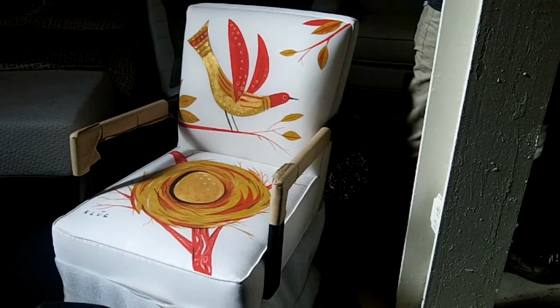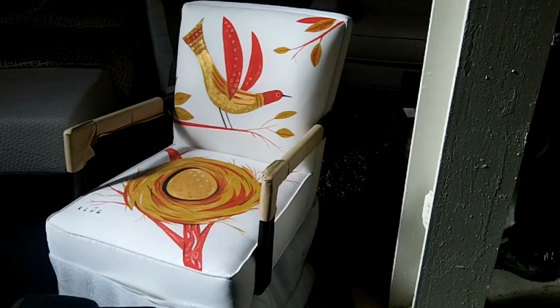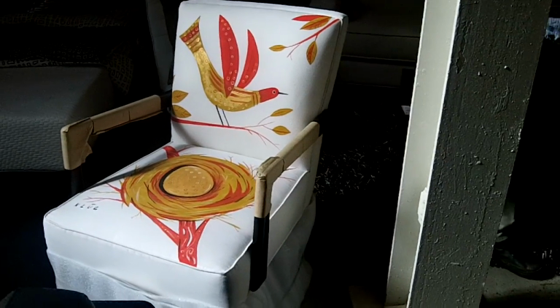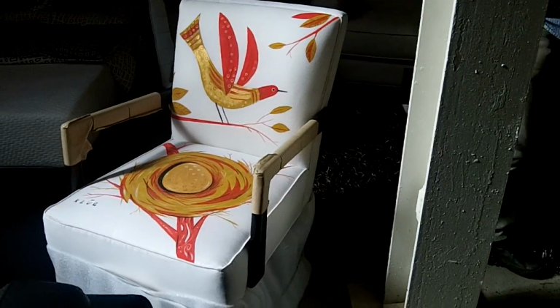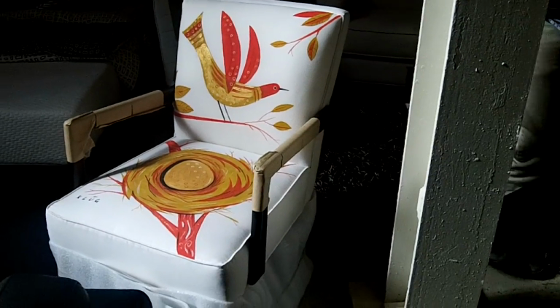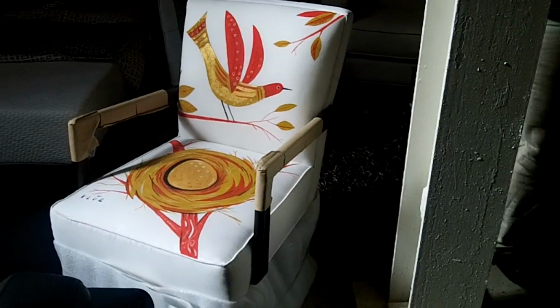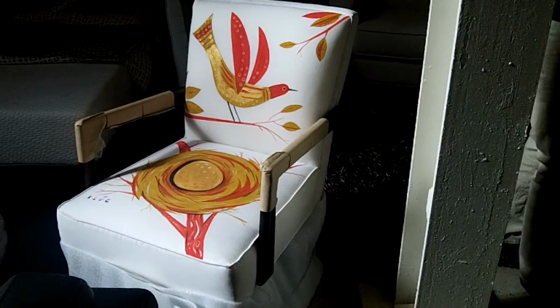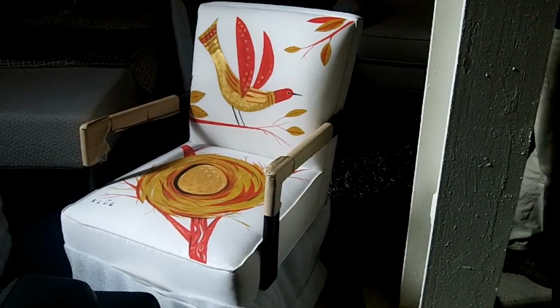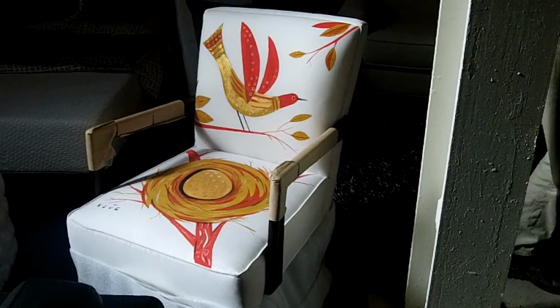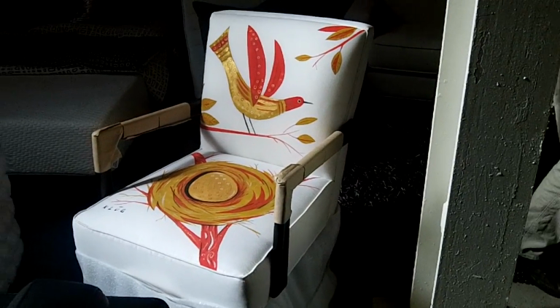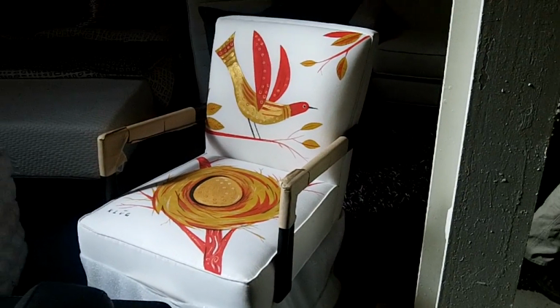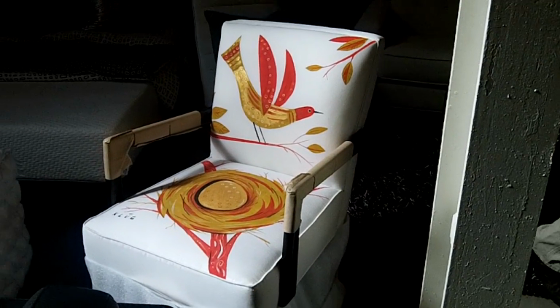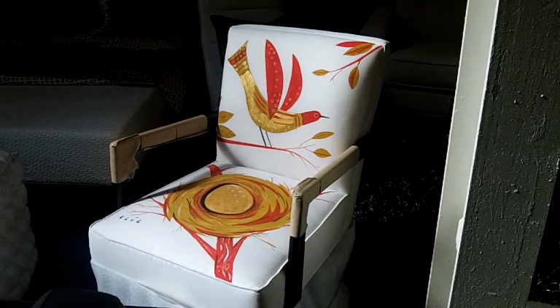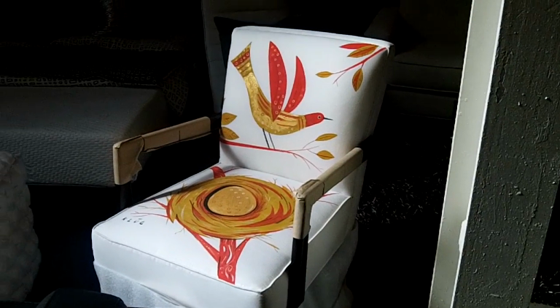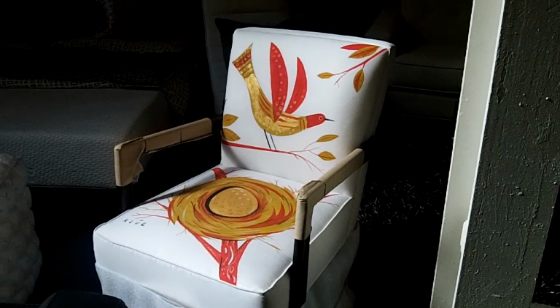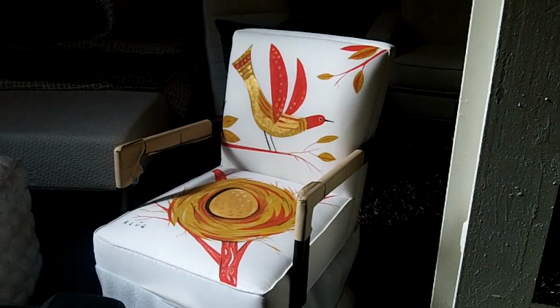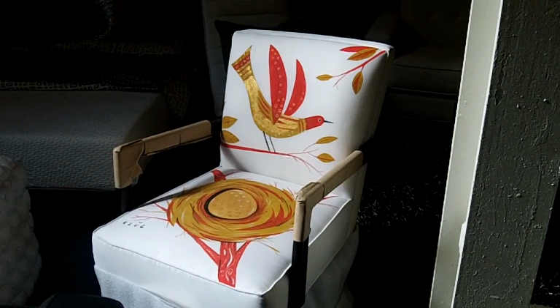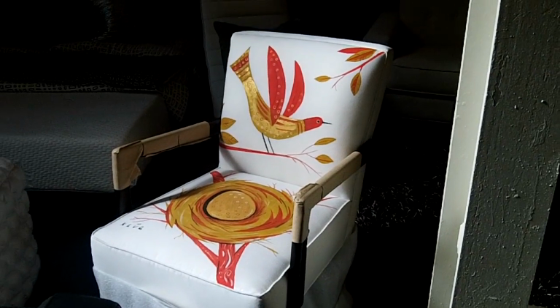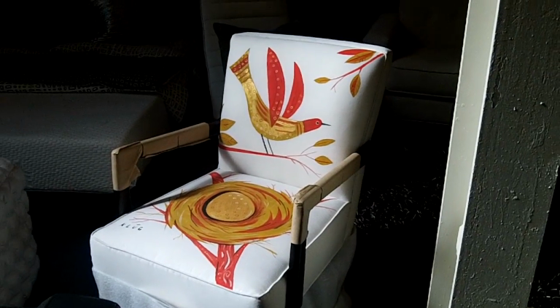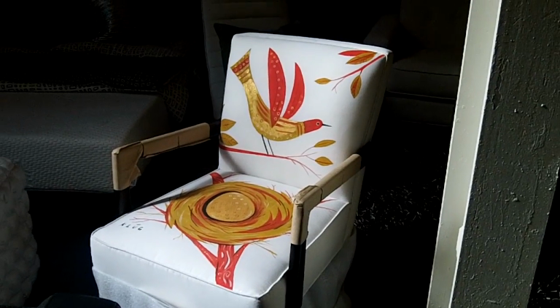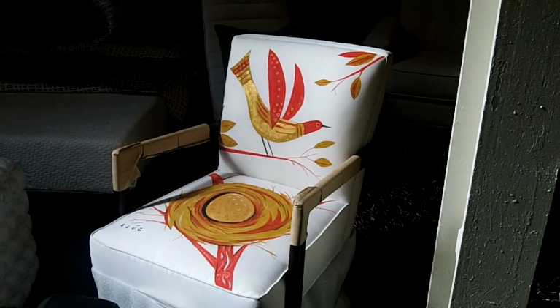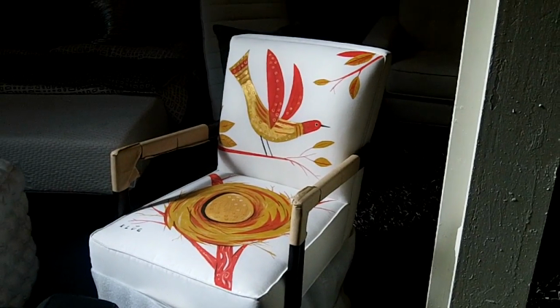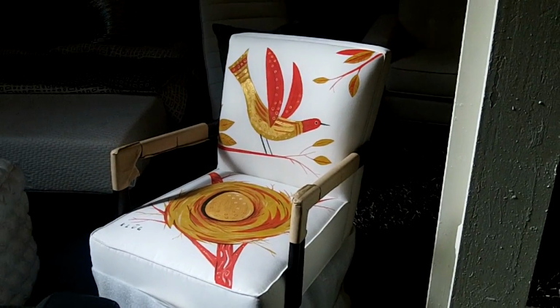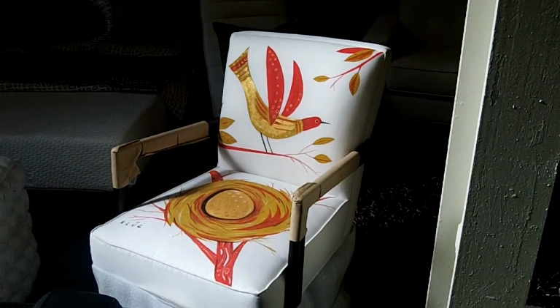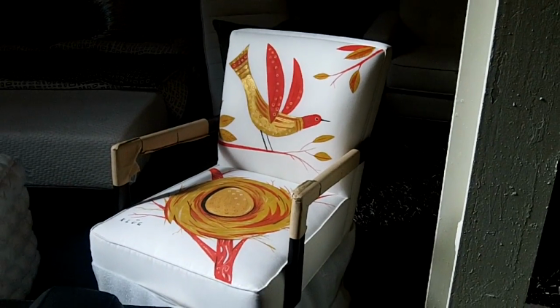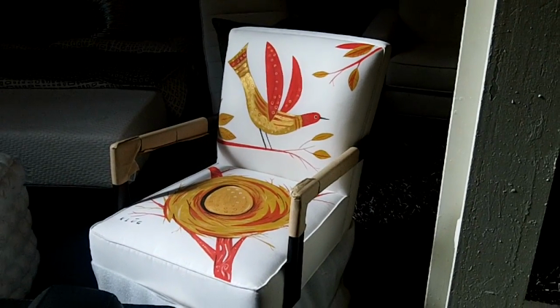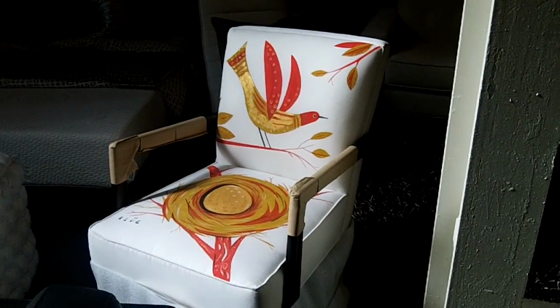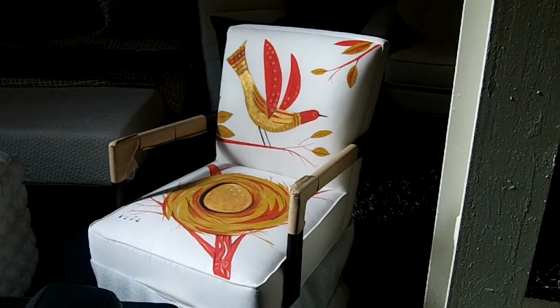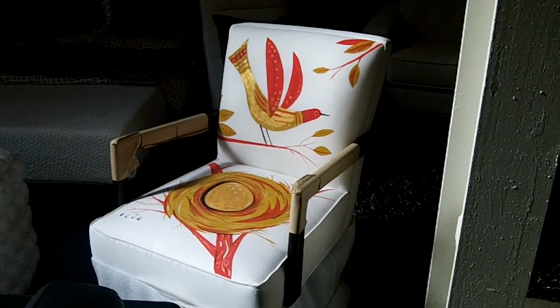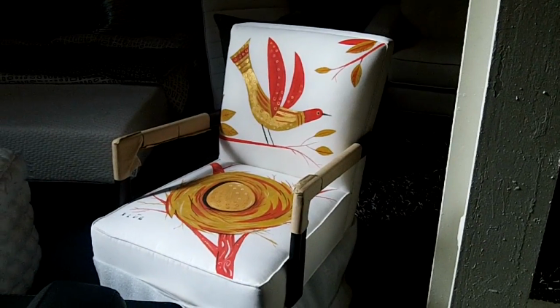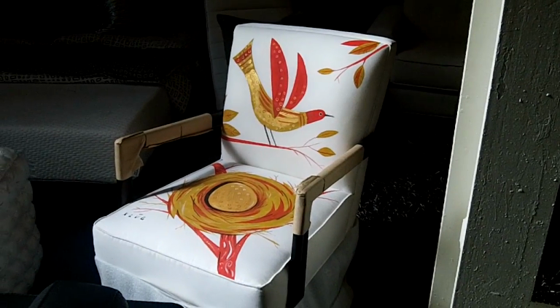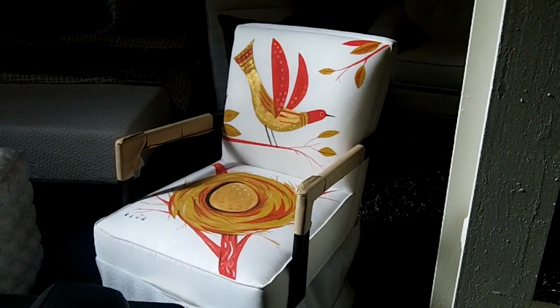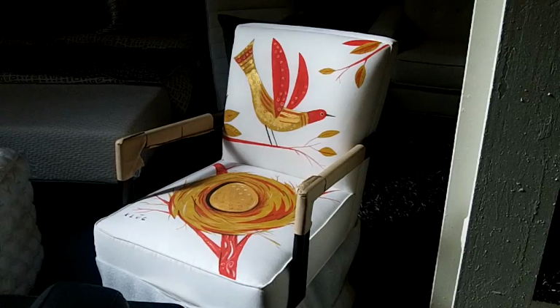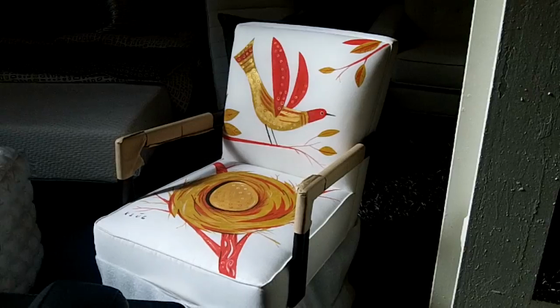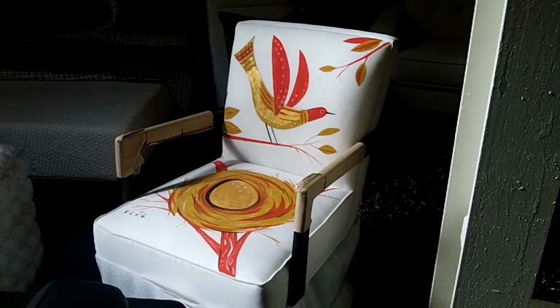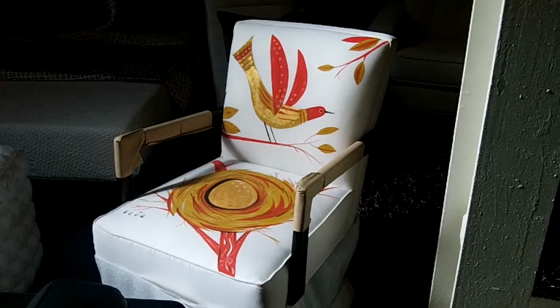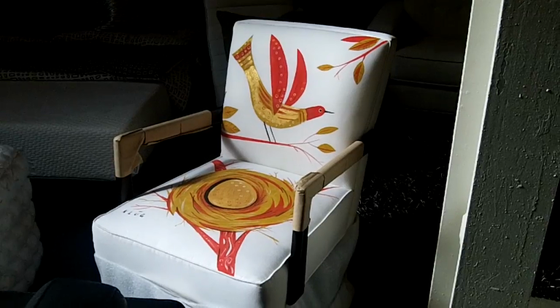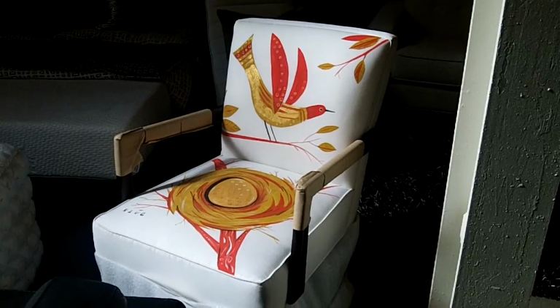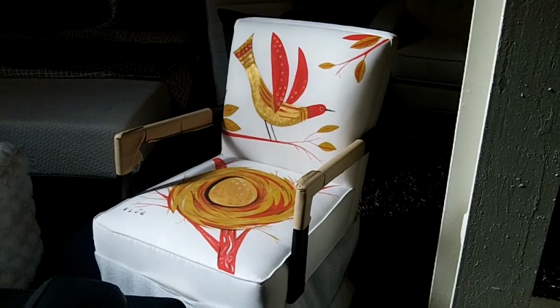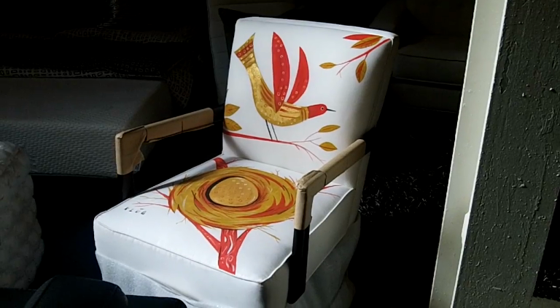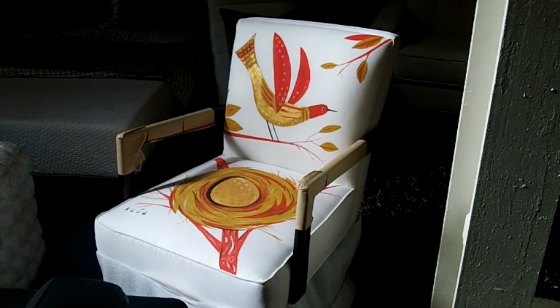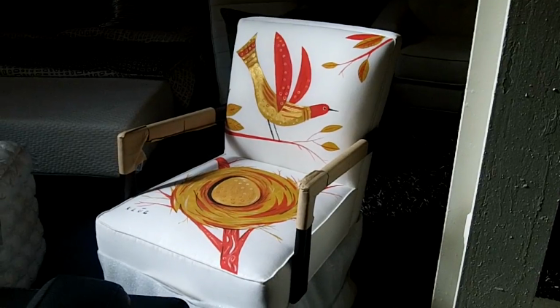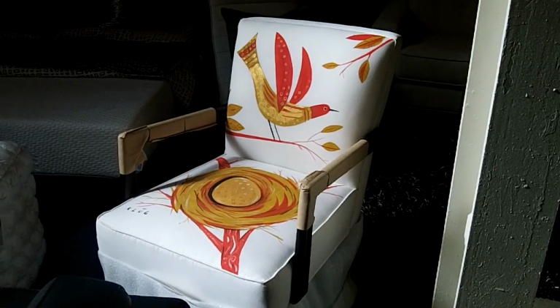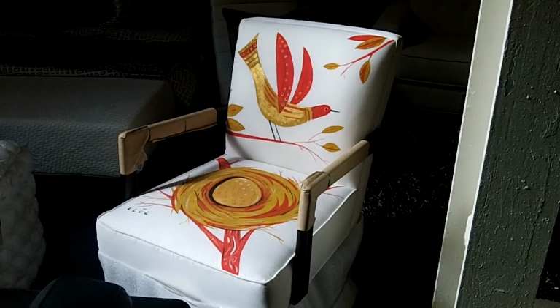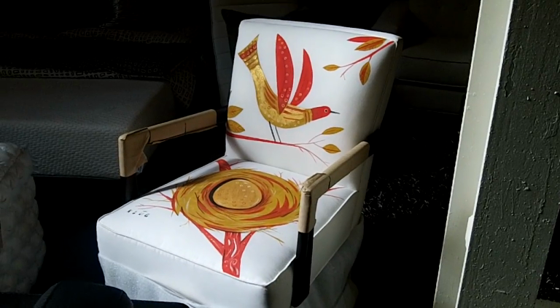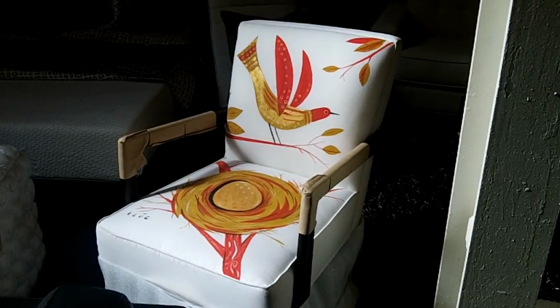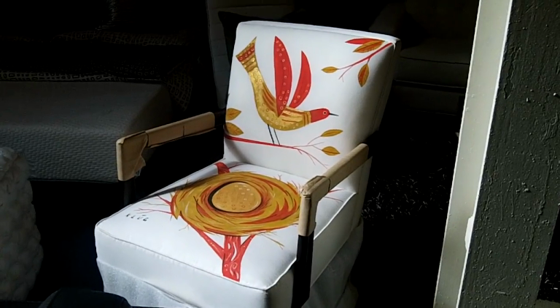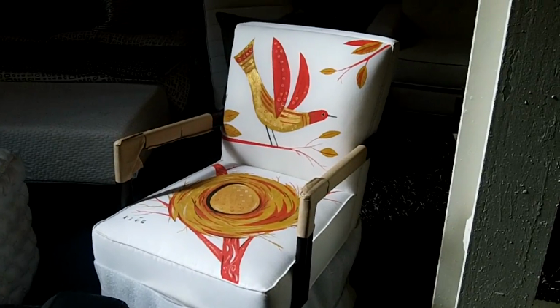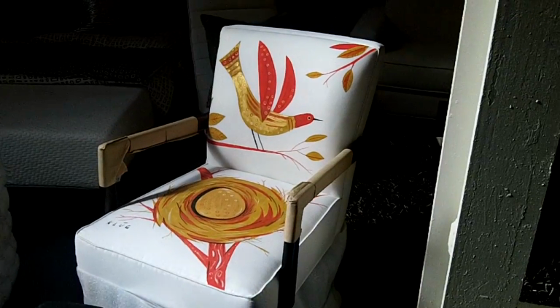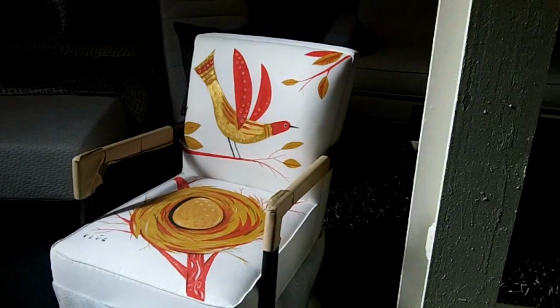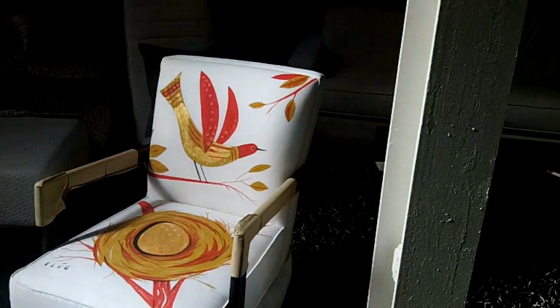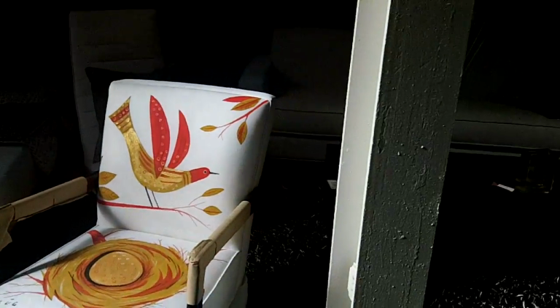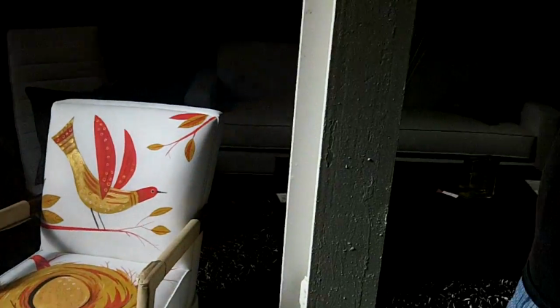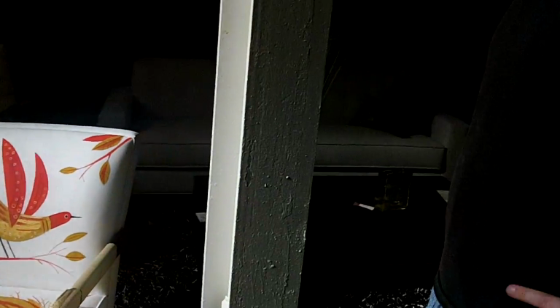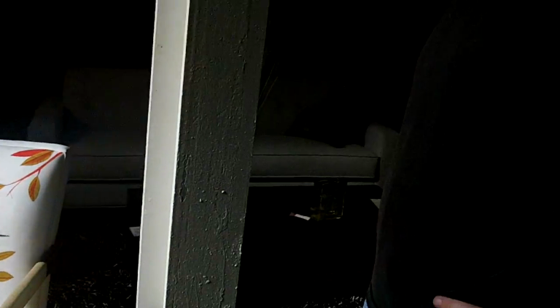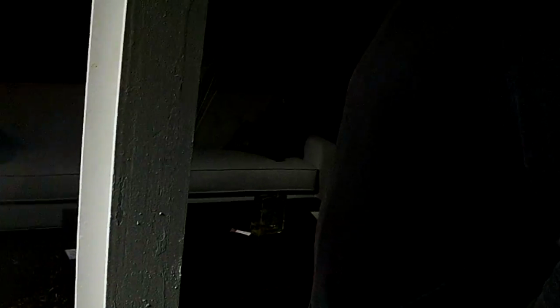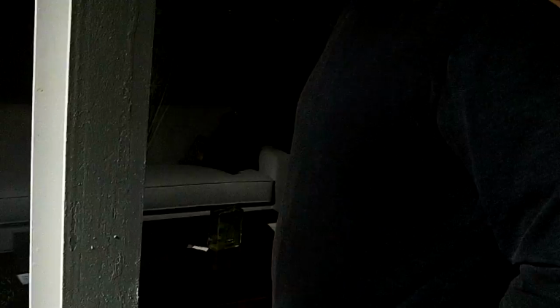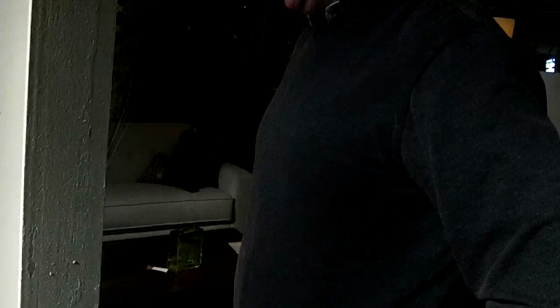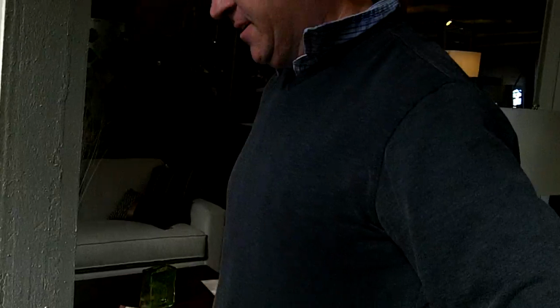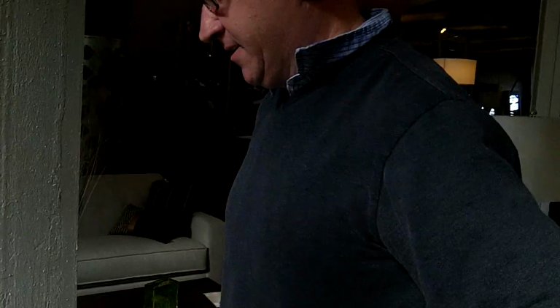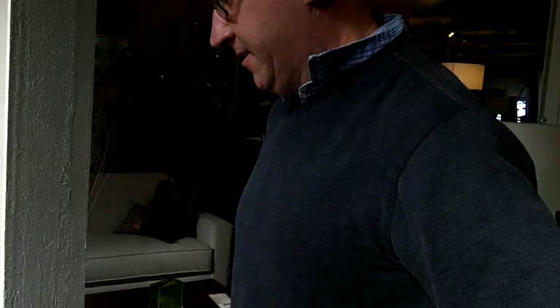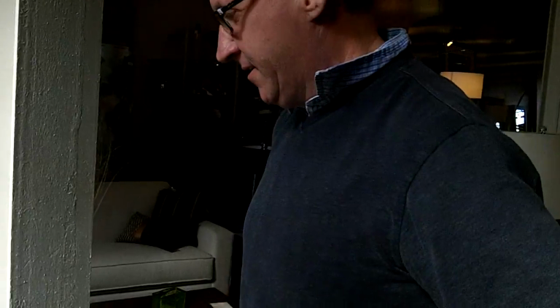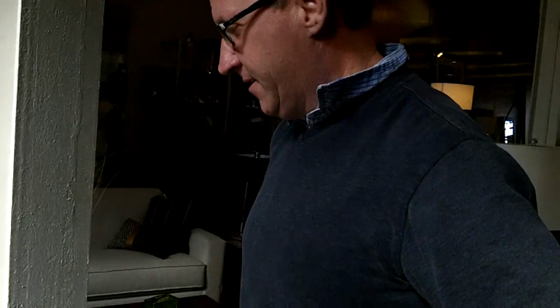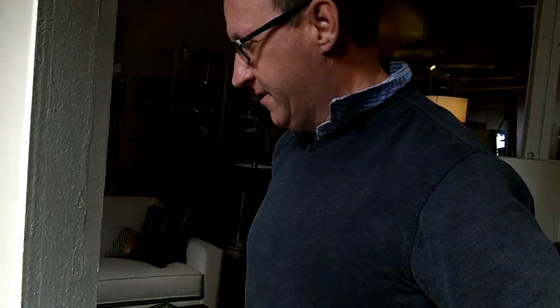Wow, look at this beautiful chair. It is really great. So tell me a little bit about this chair.